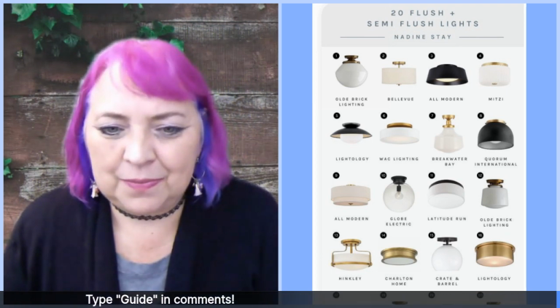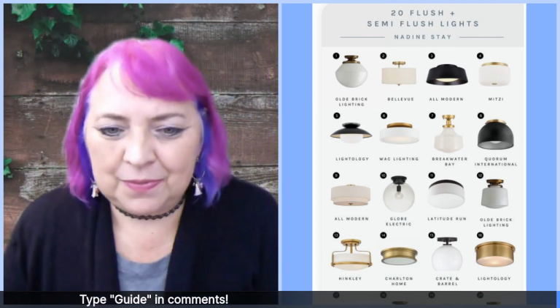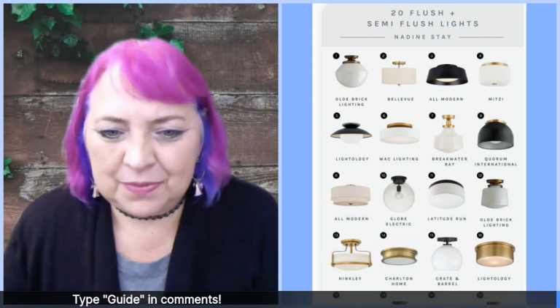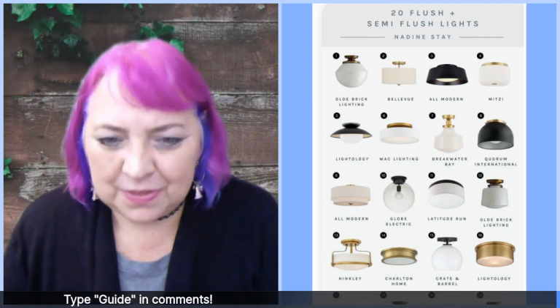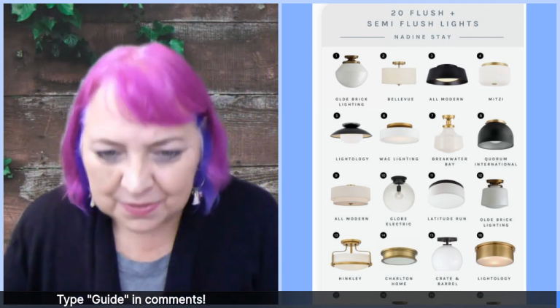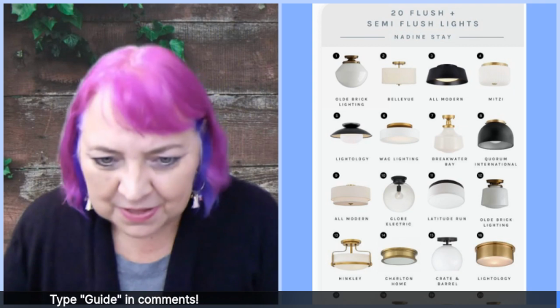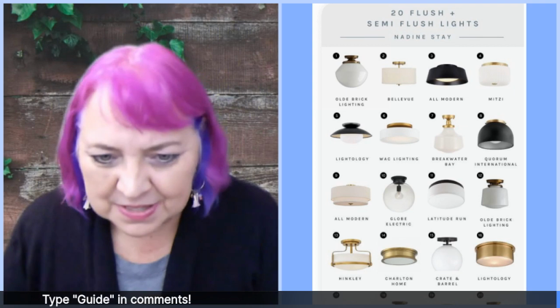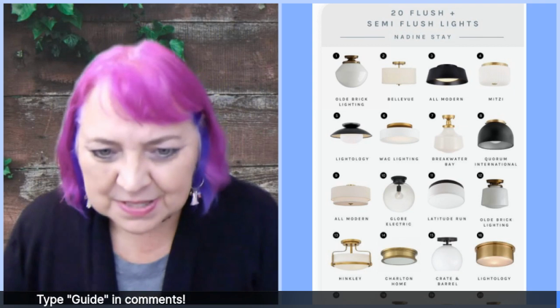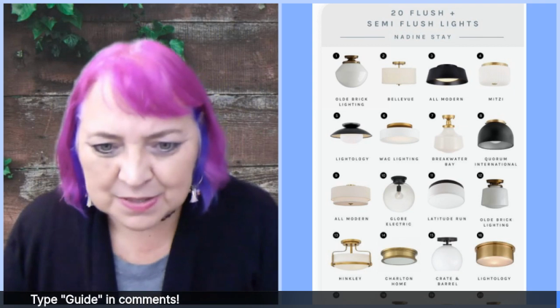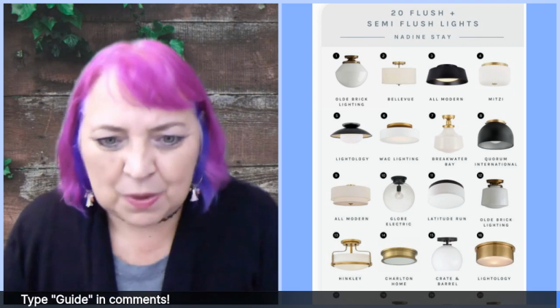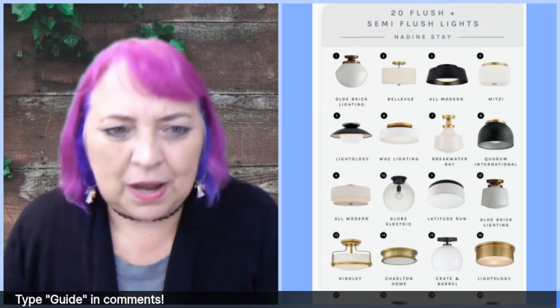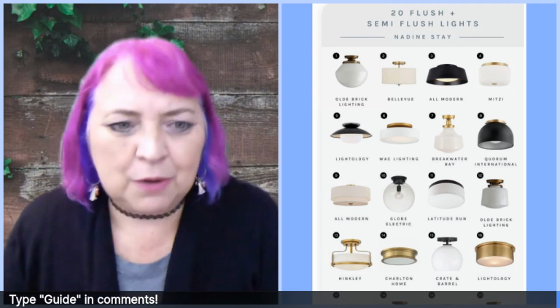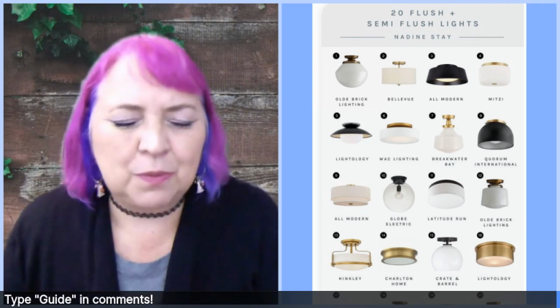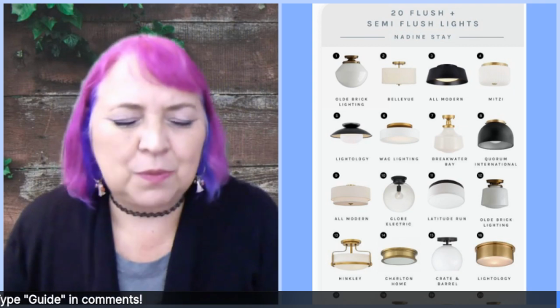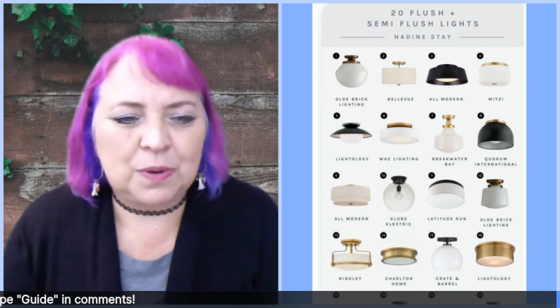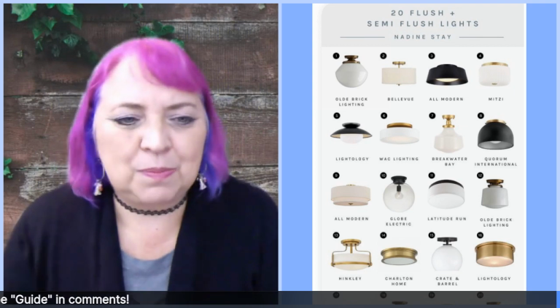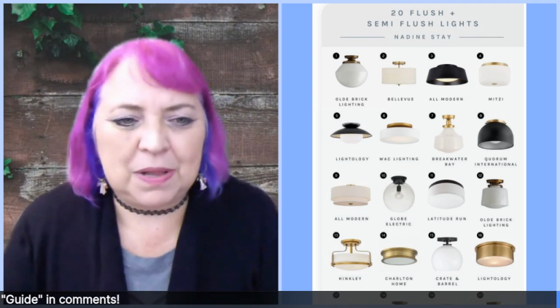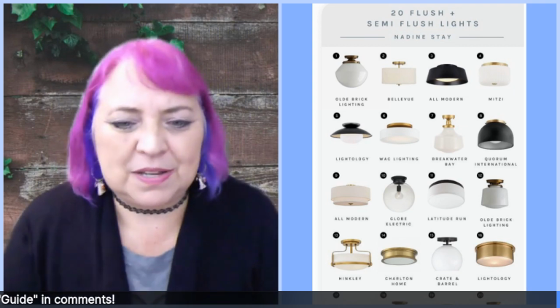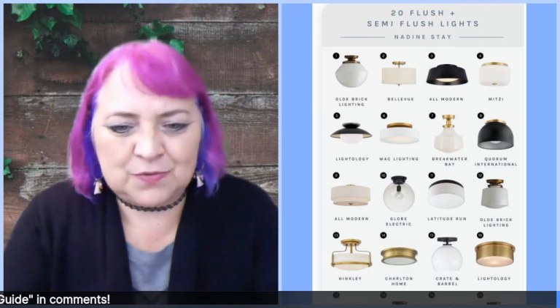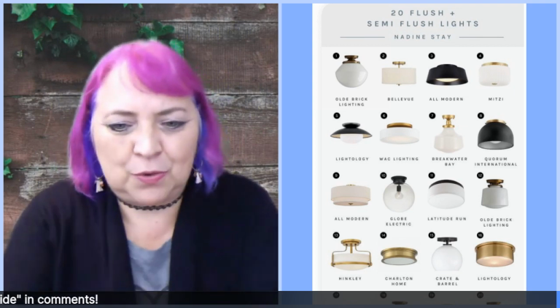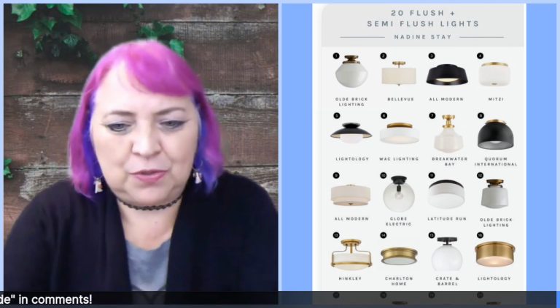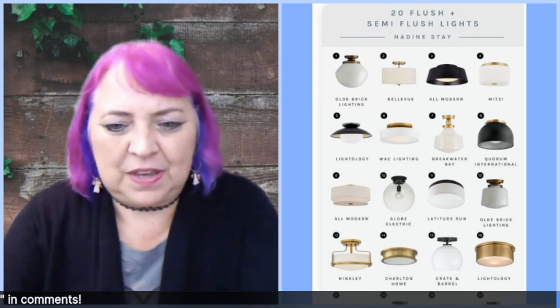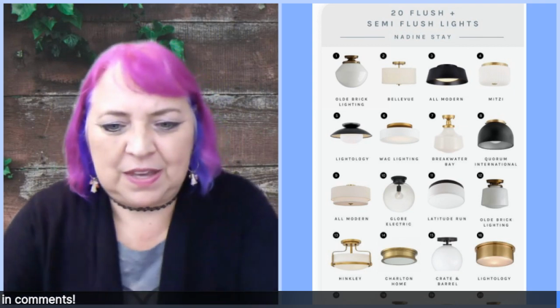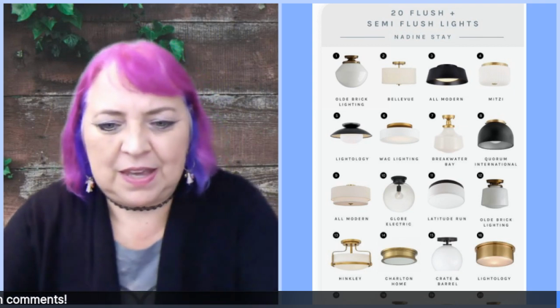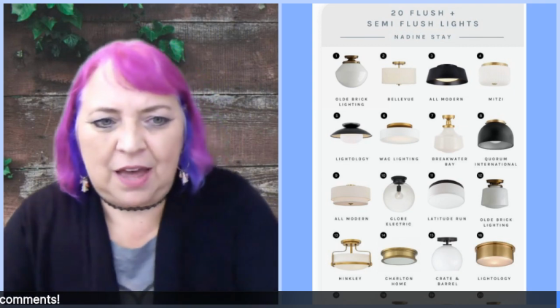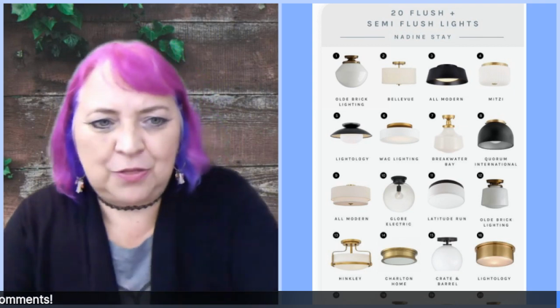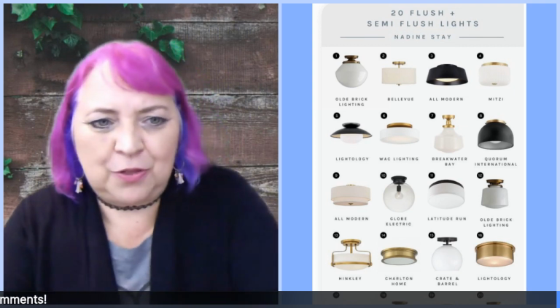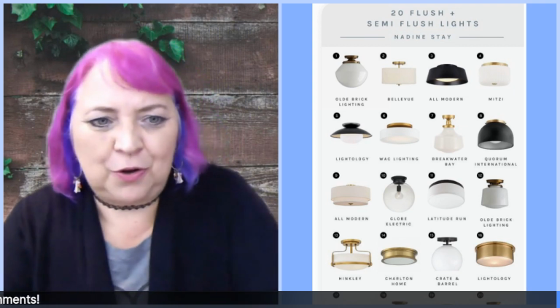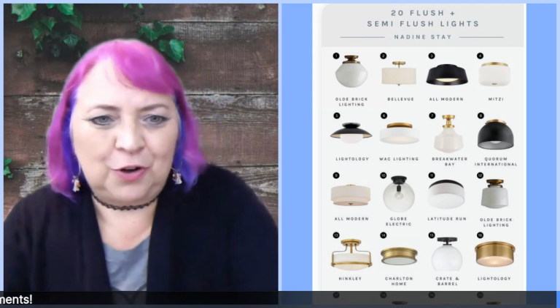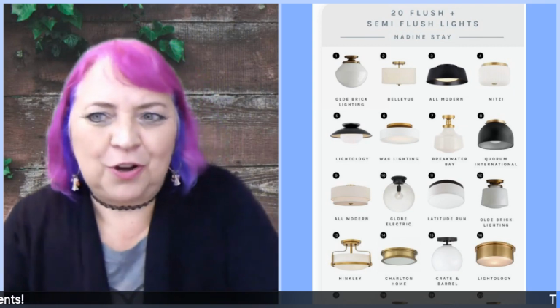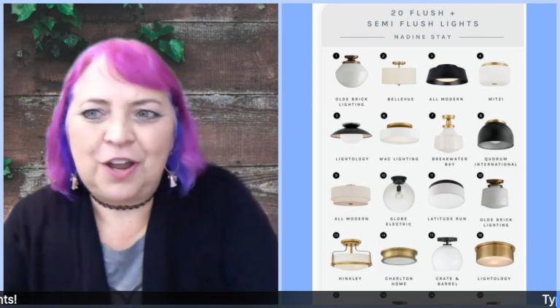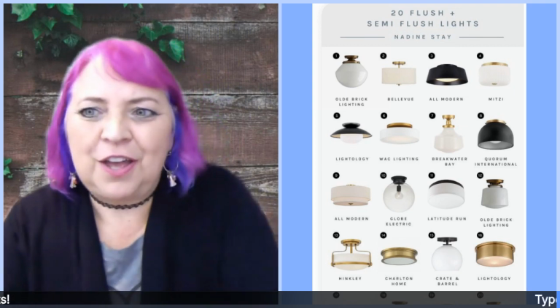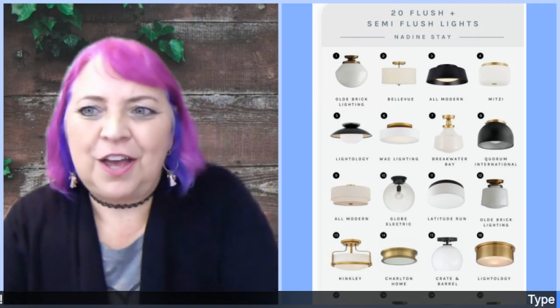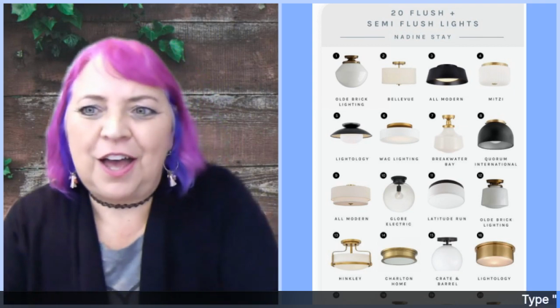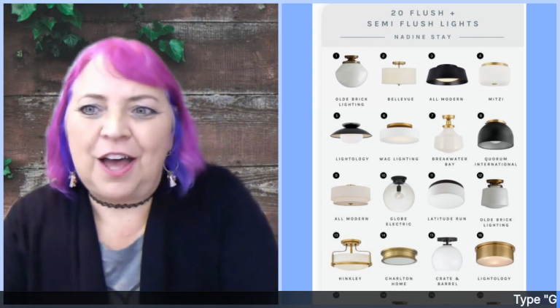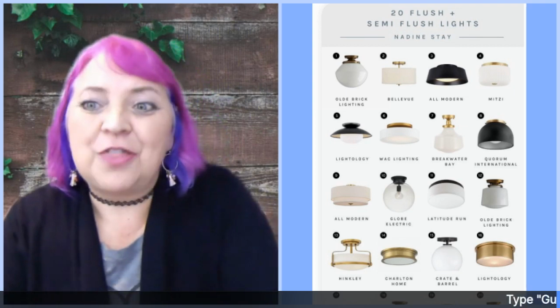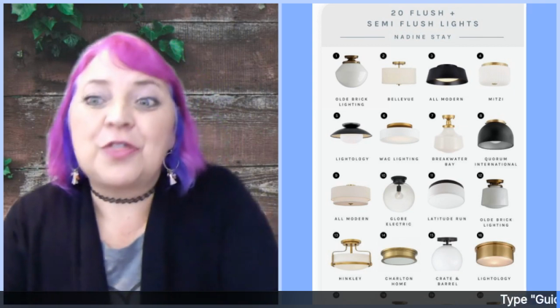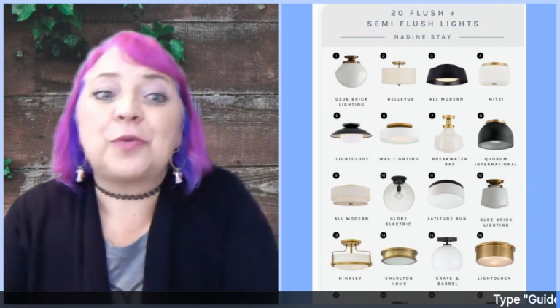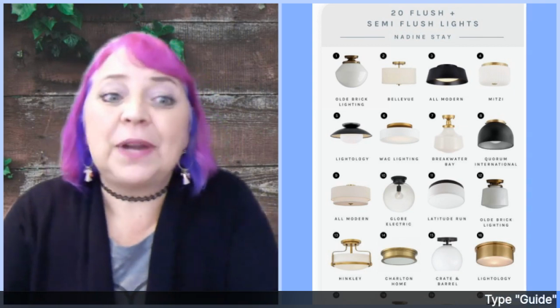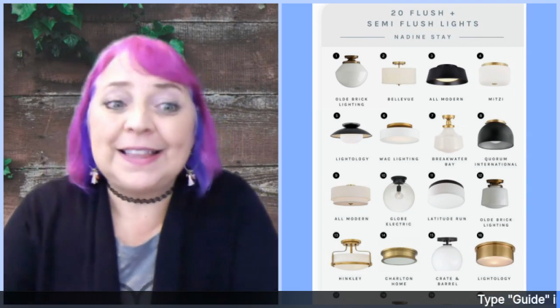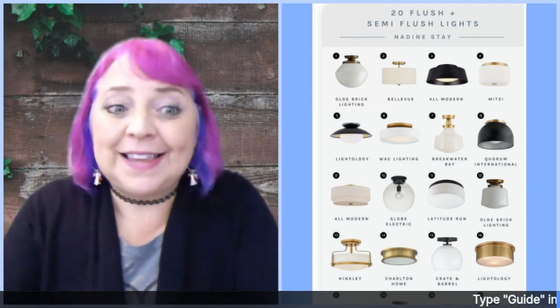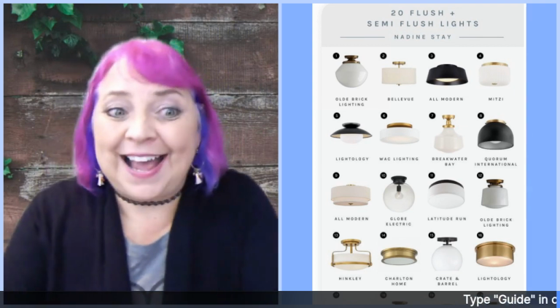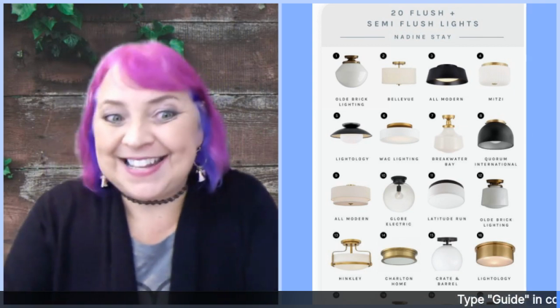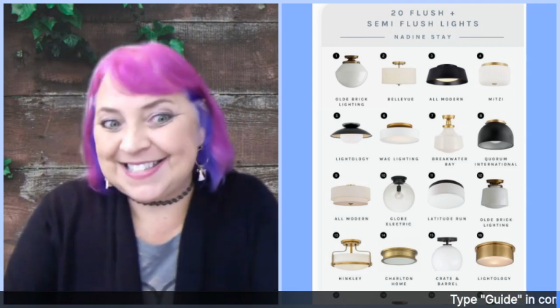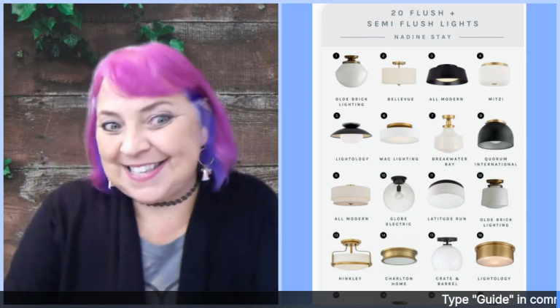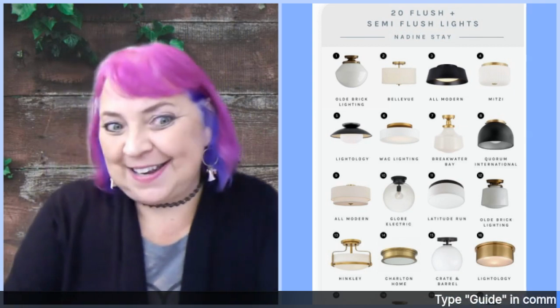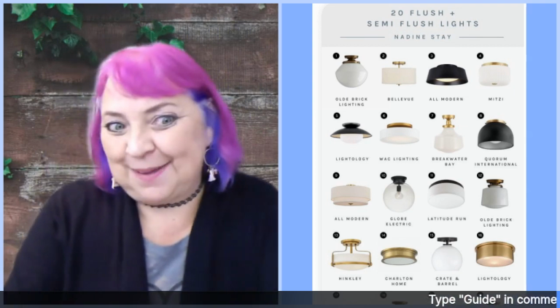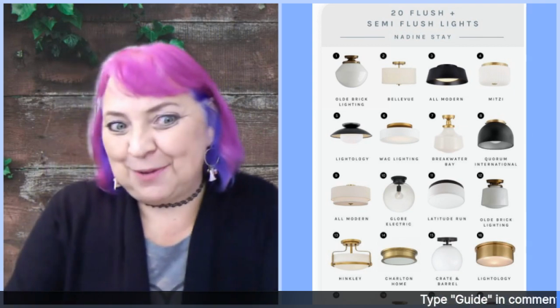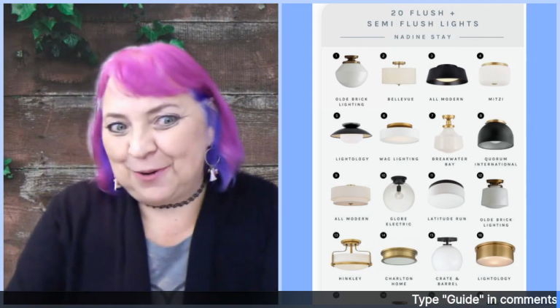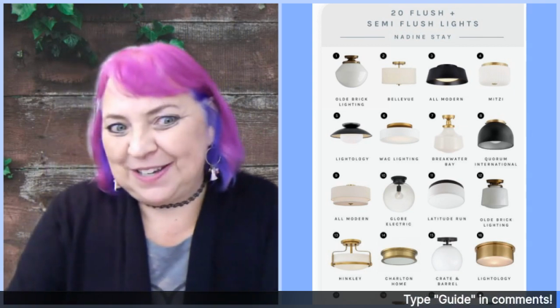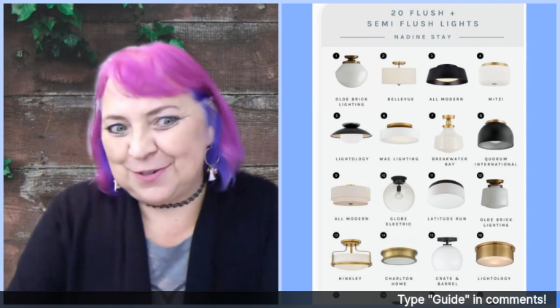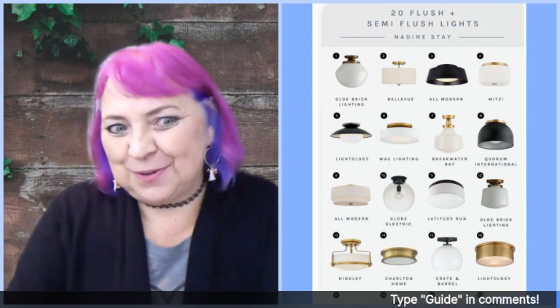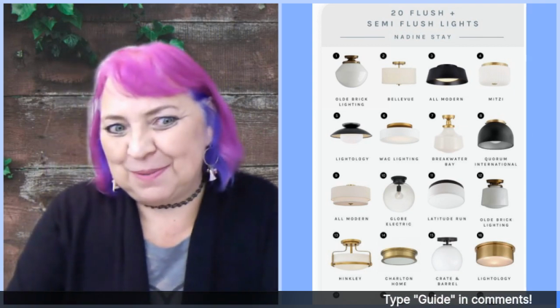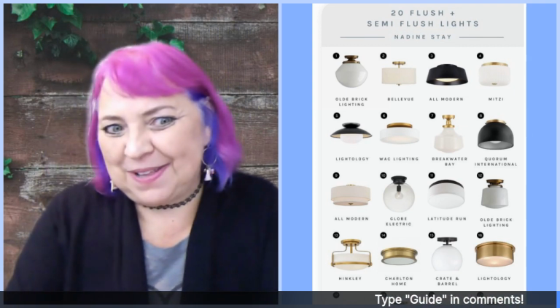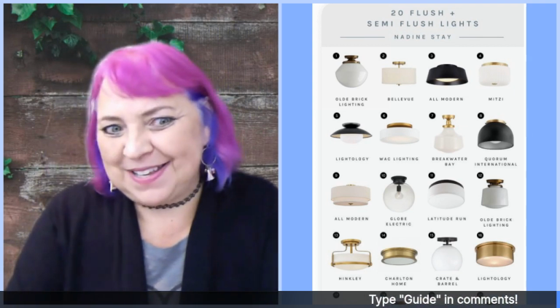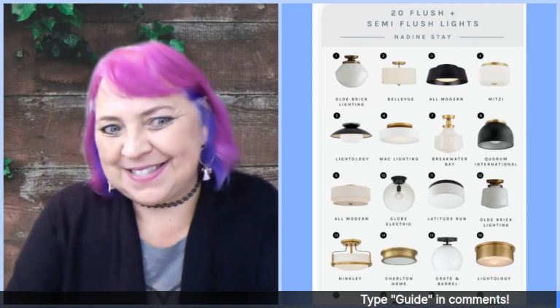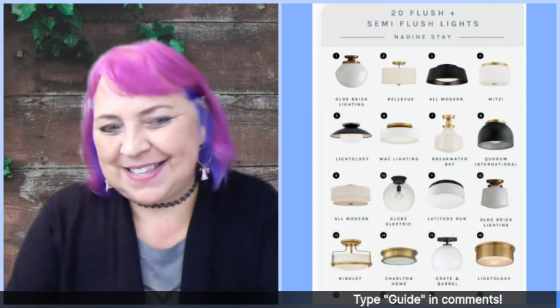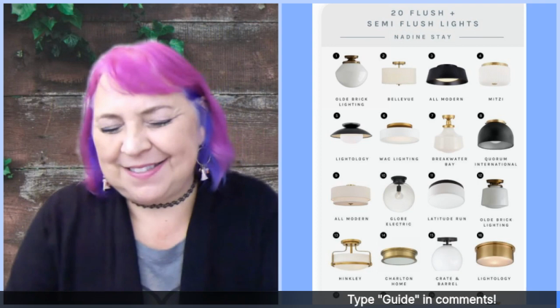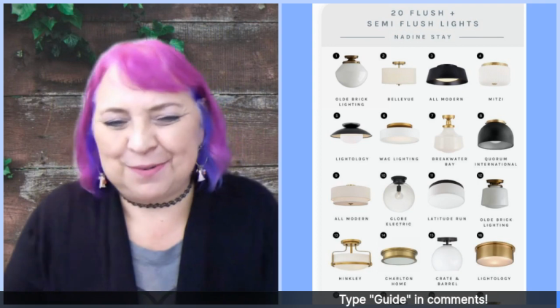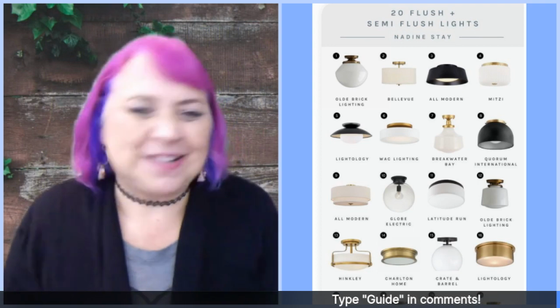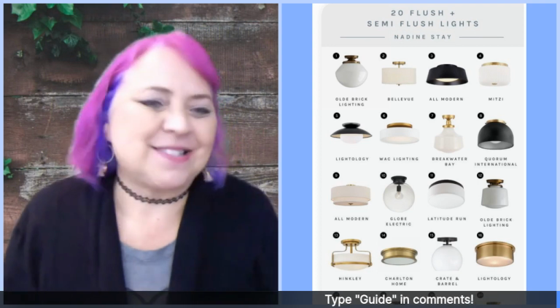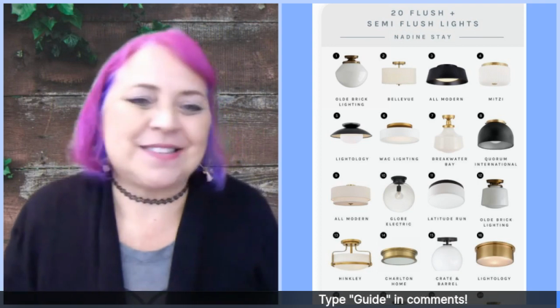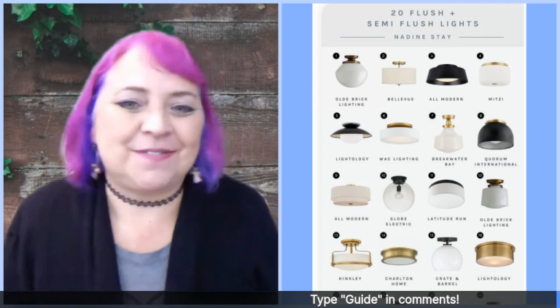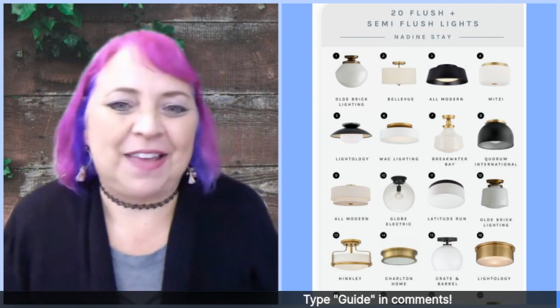This is what I would replace for the other three lights I'm going to replace in the rest of the house.